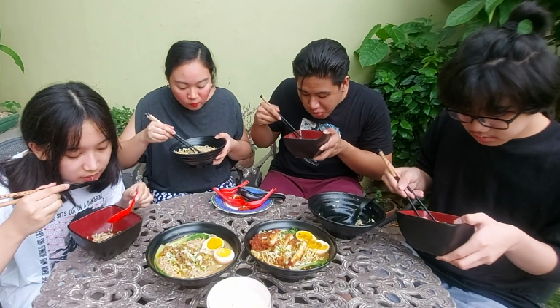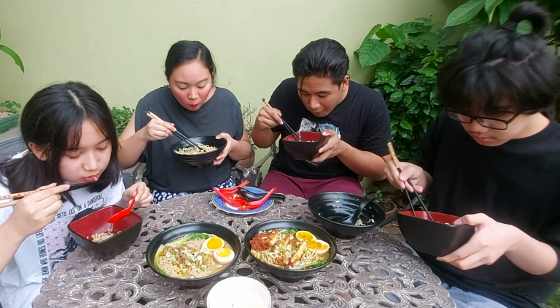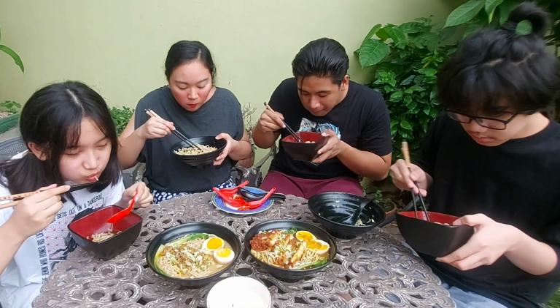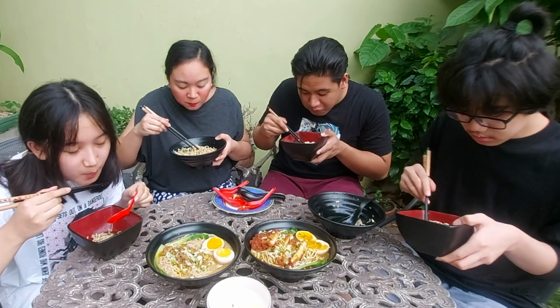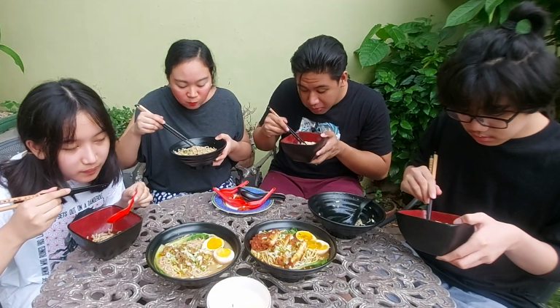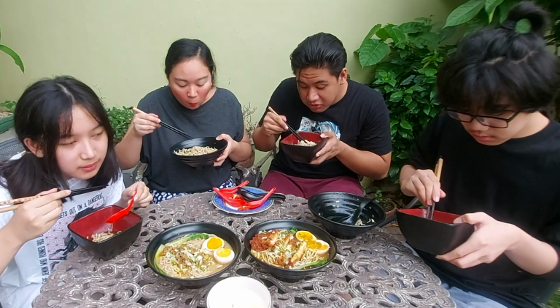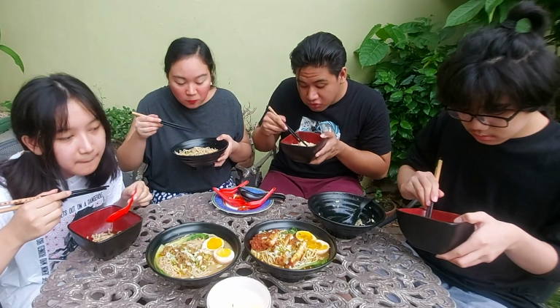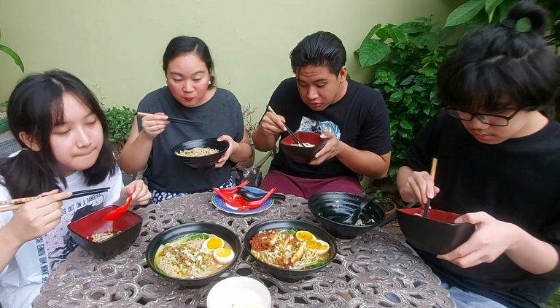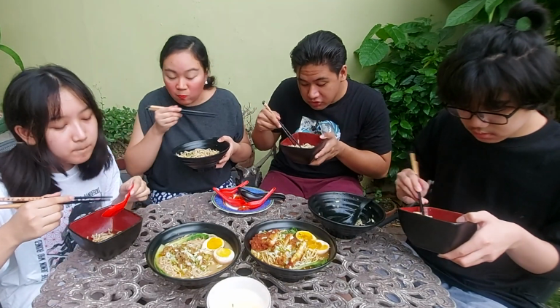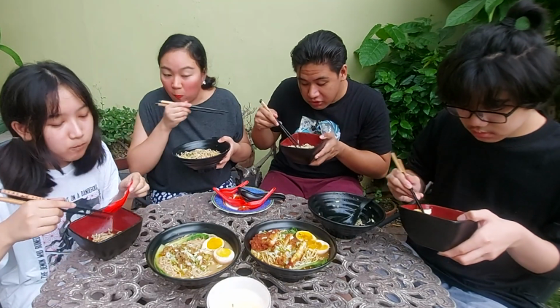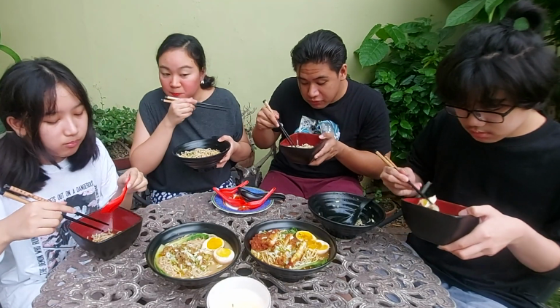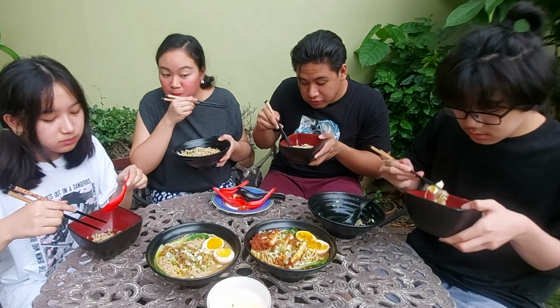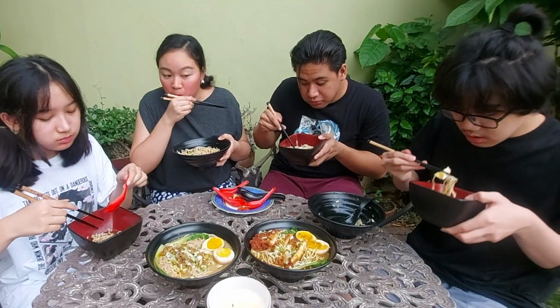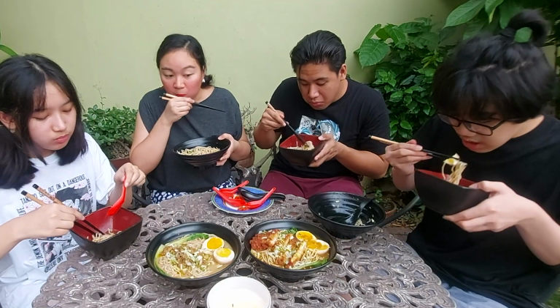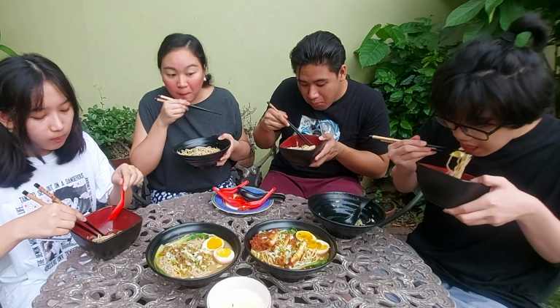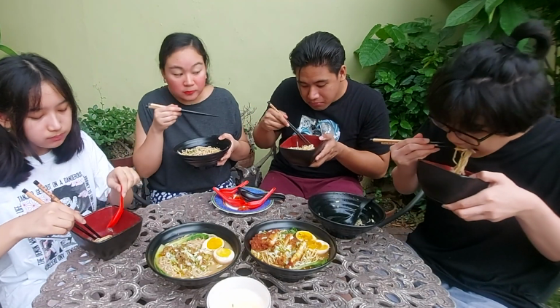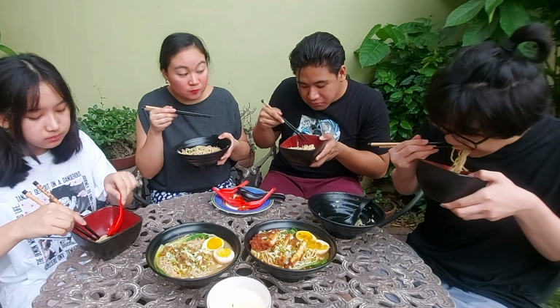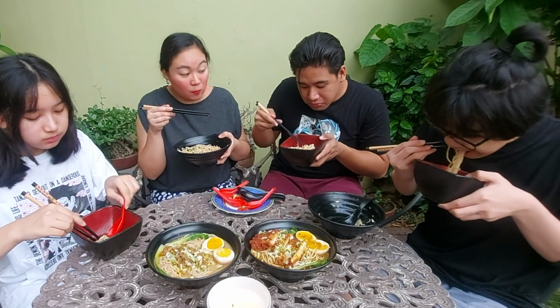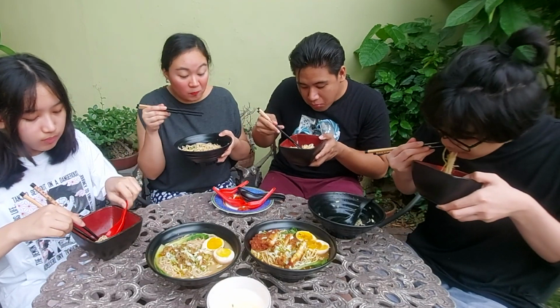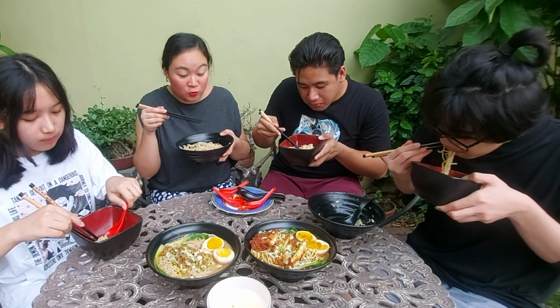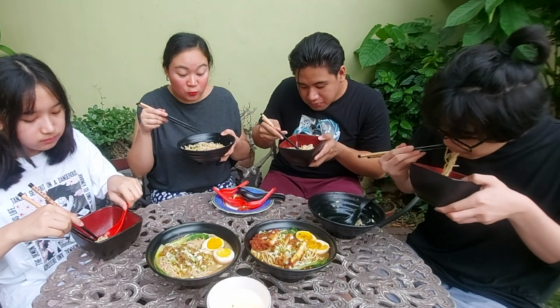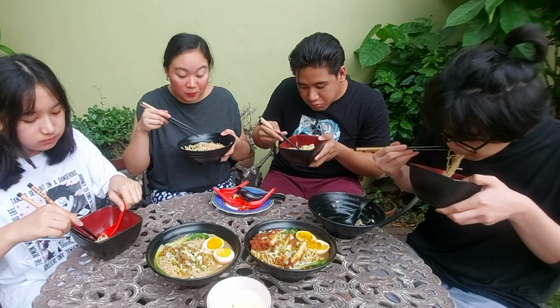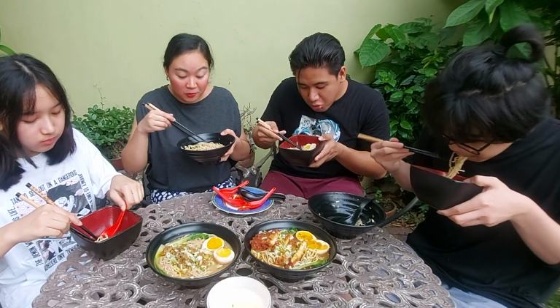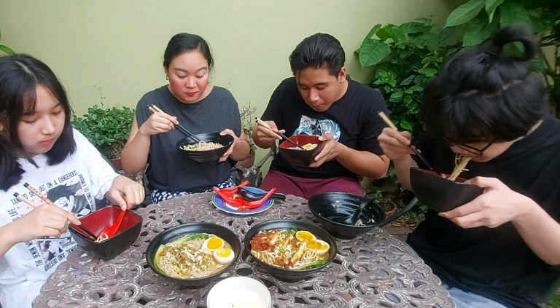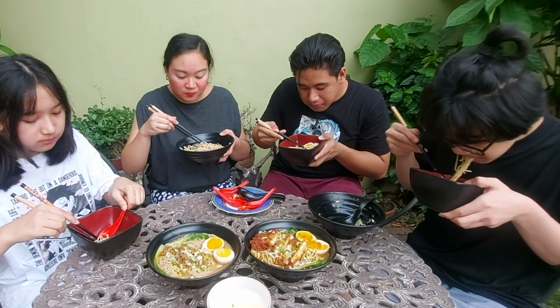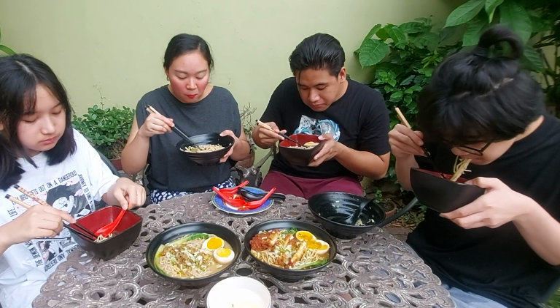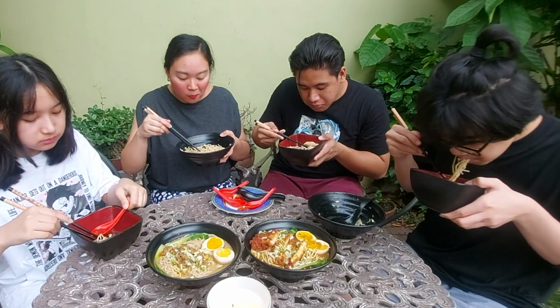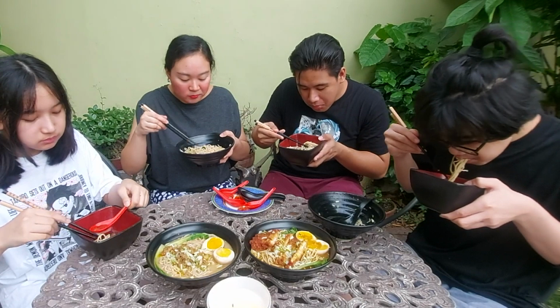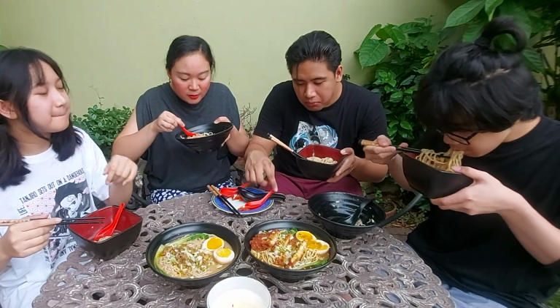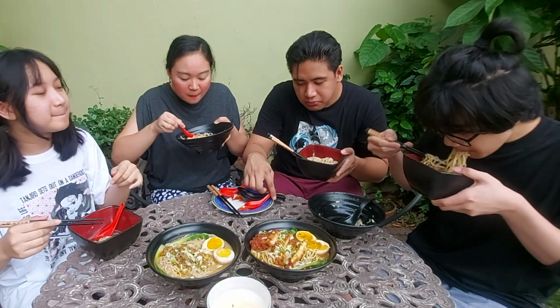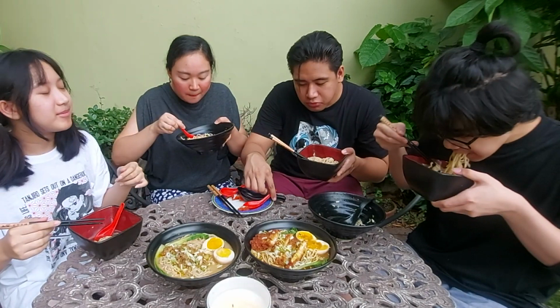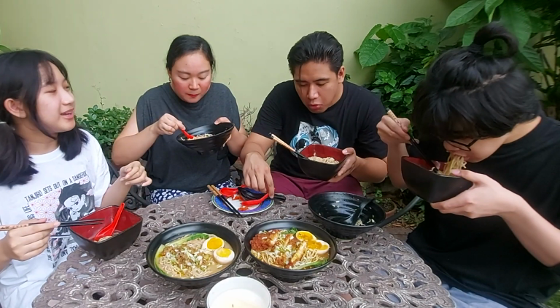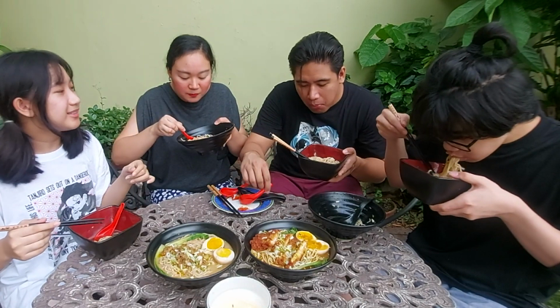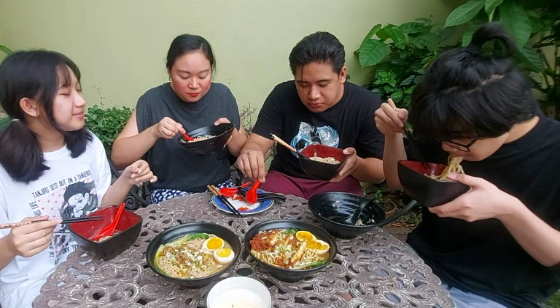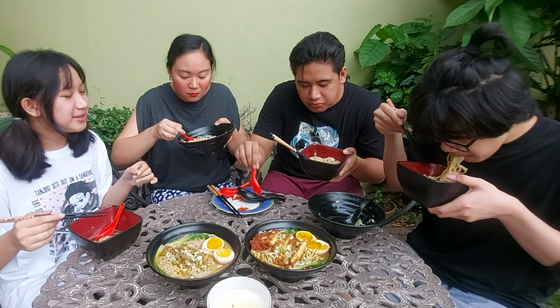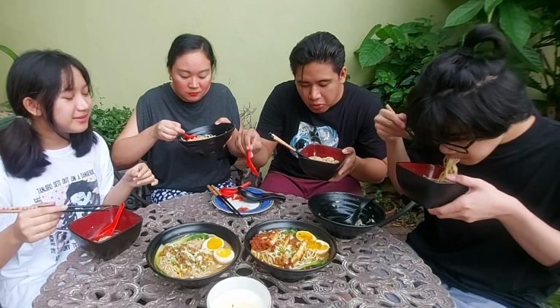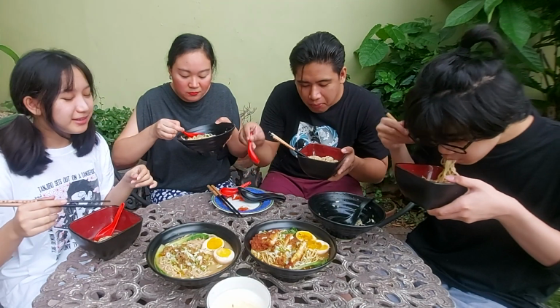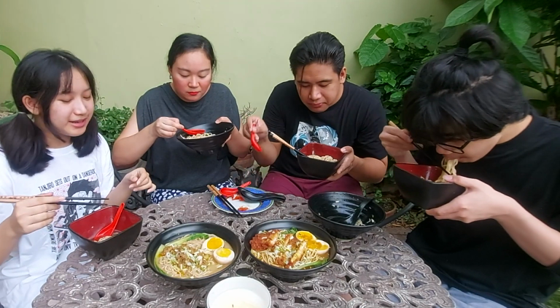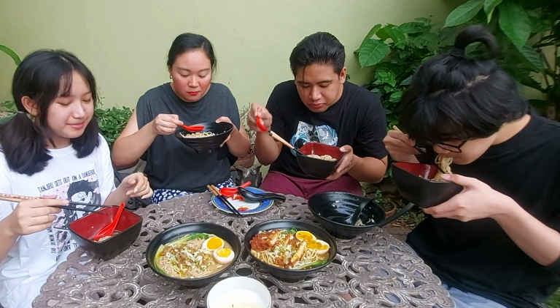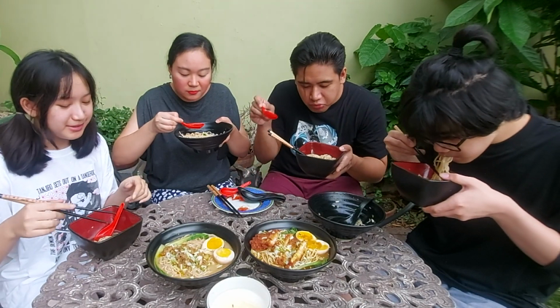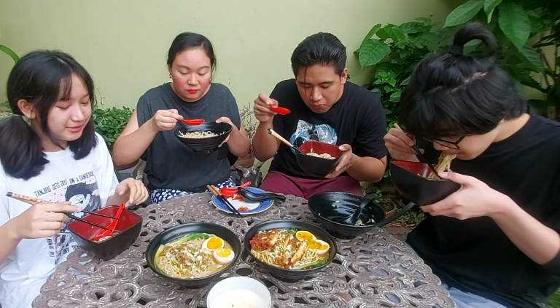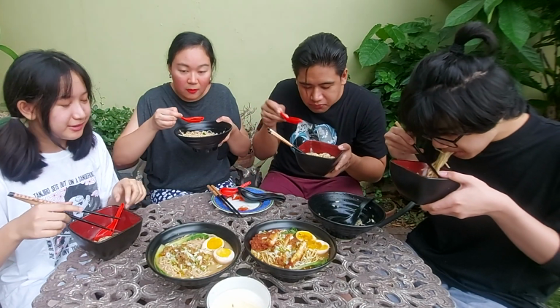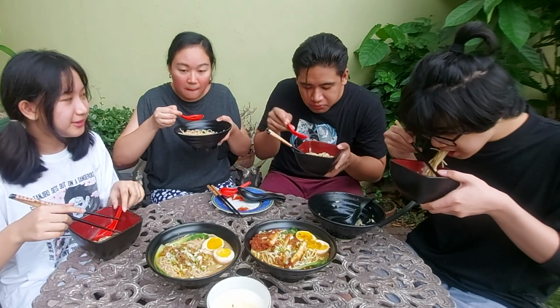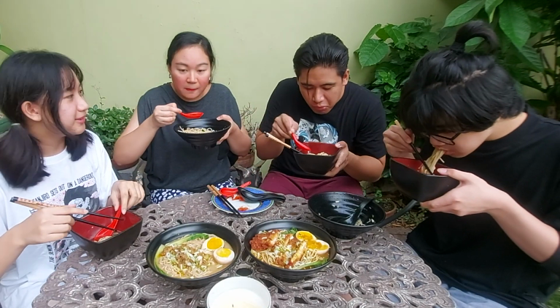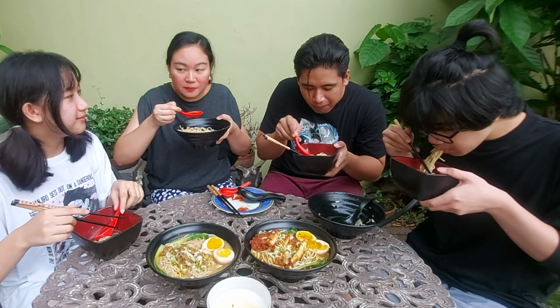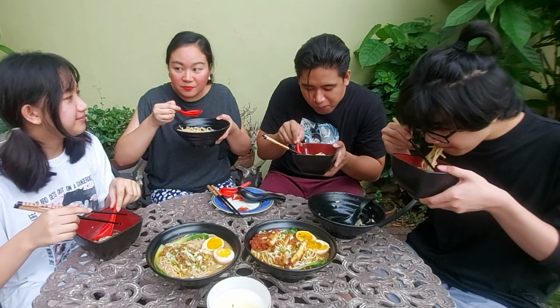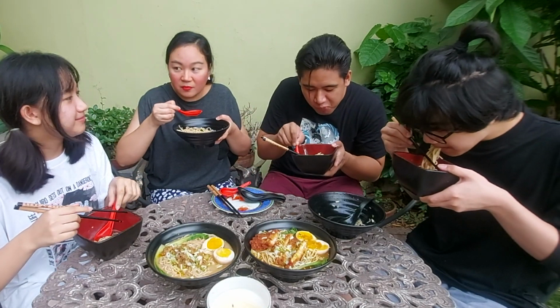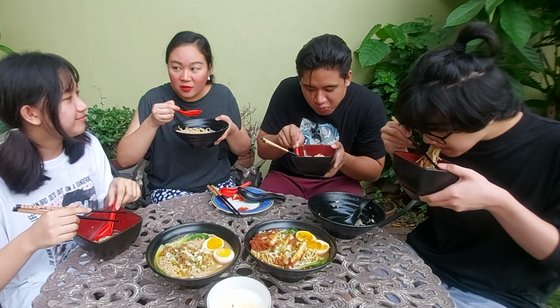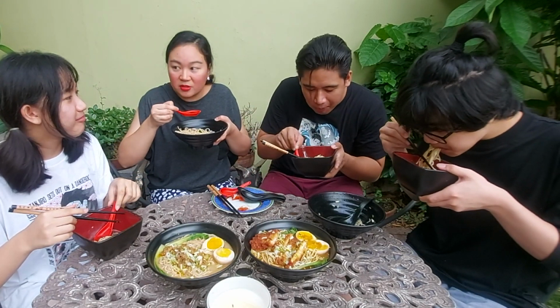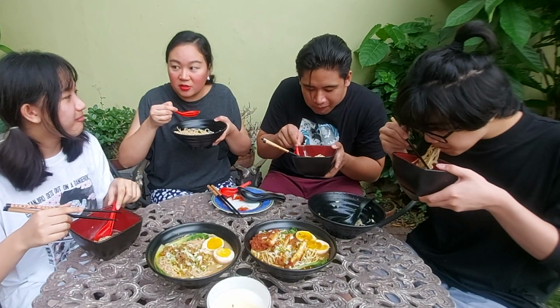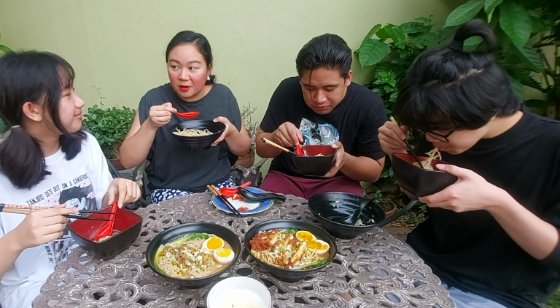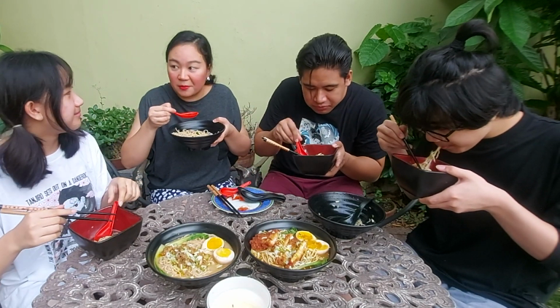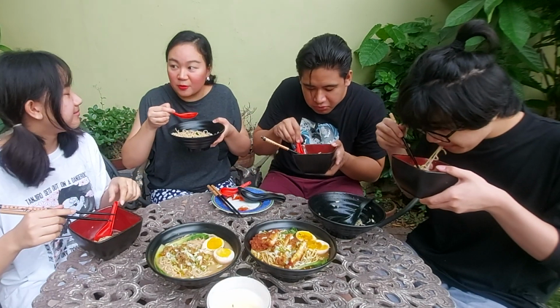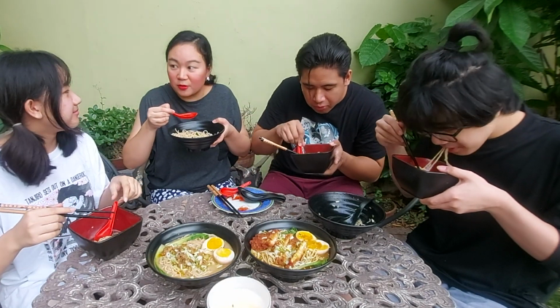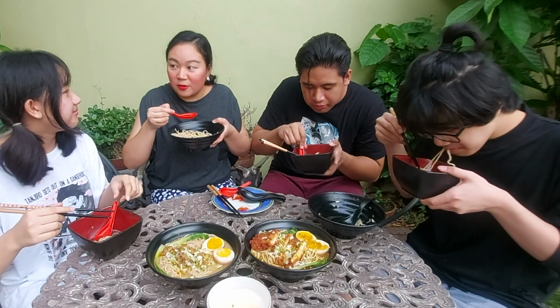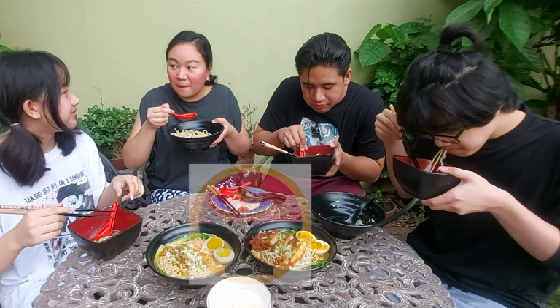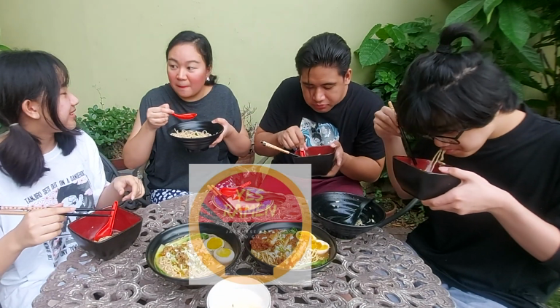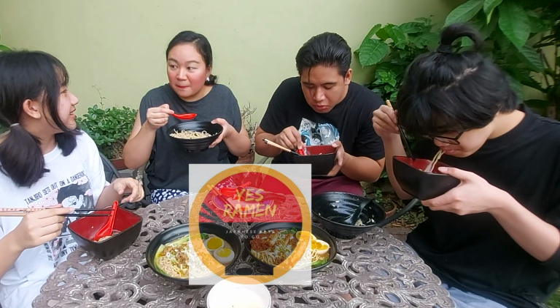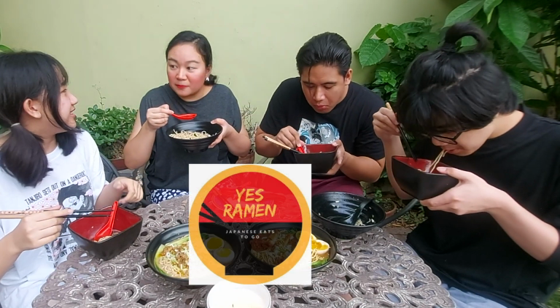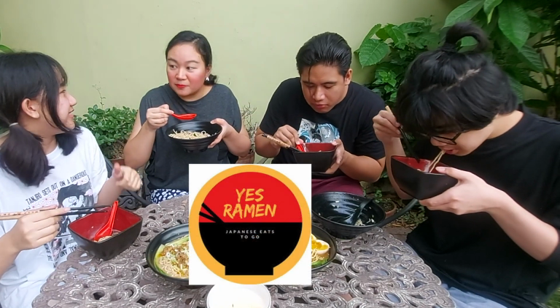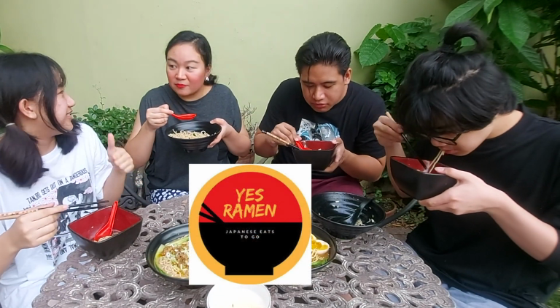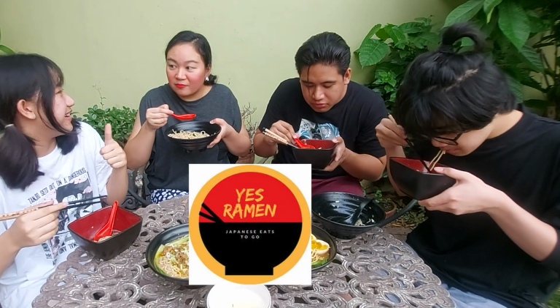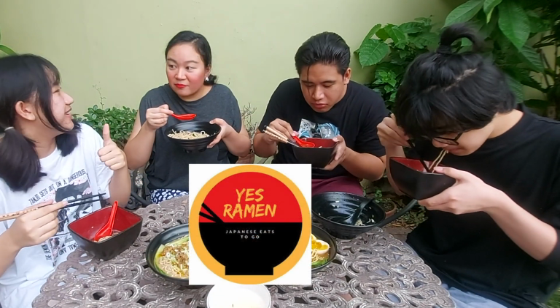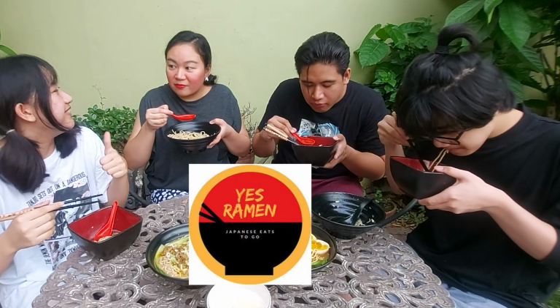The meat is really soft. Is the ramen good? Yes ramen — yes, it's good!